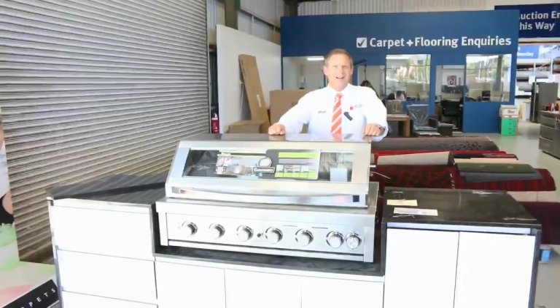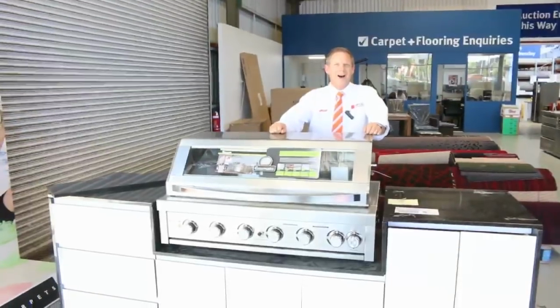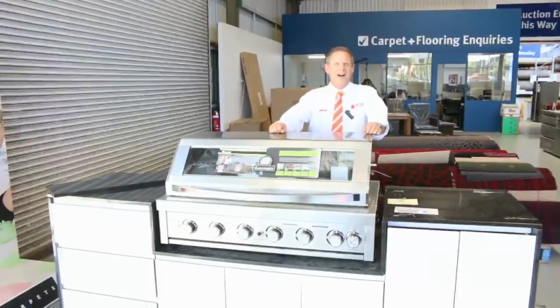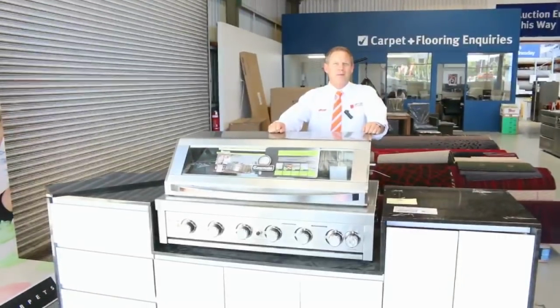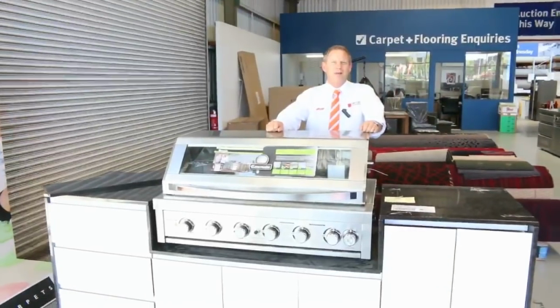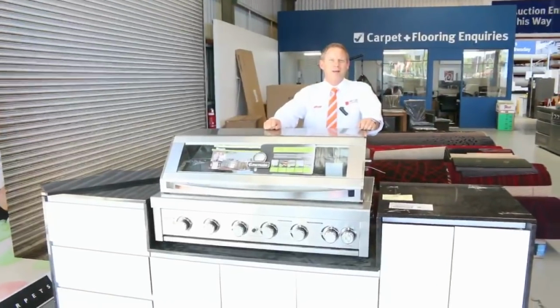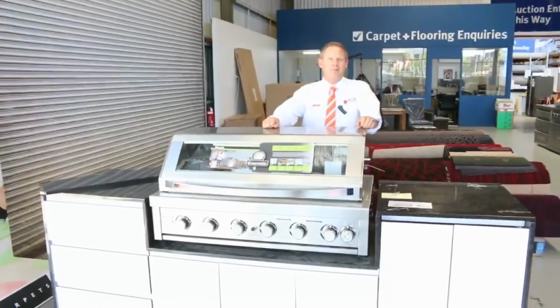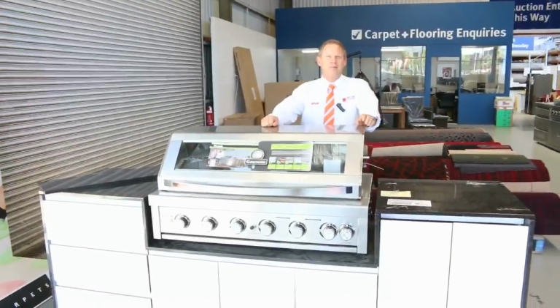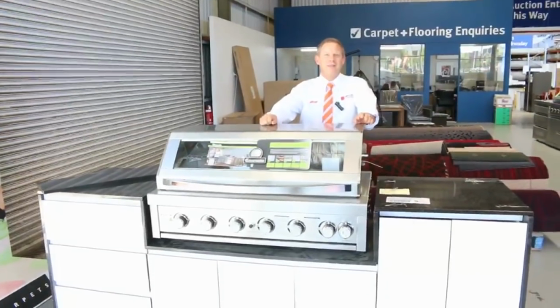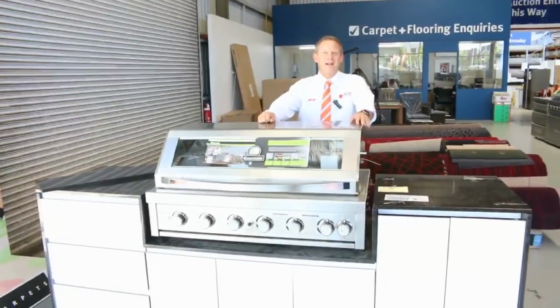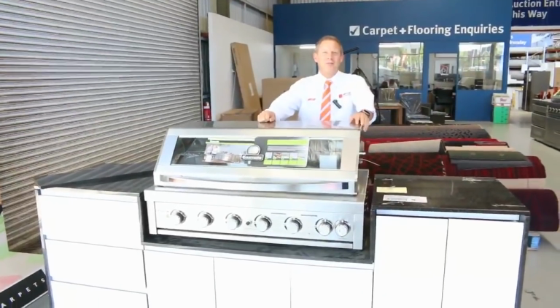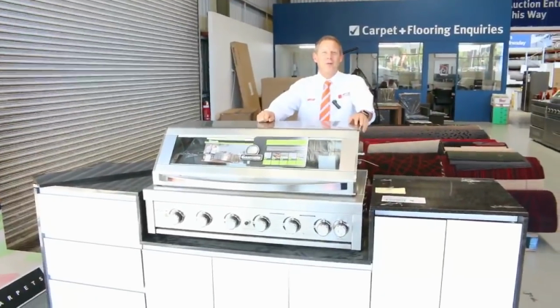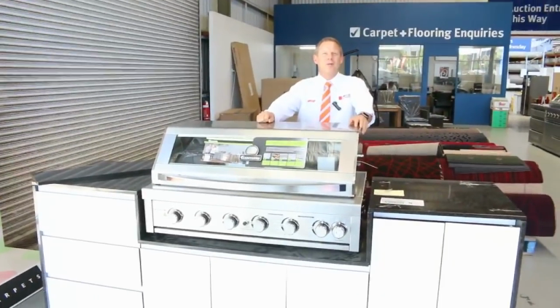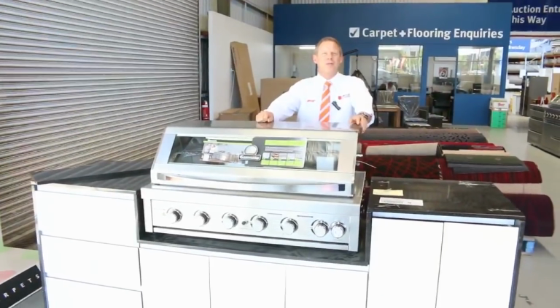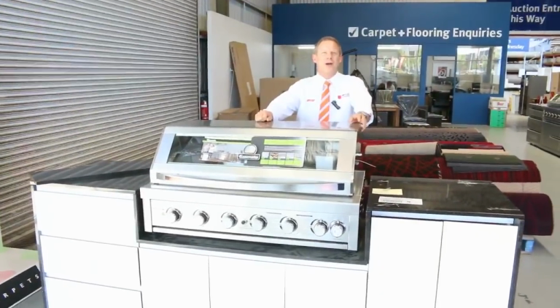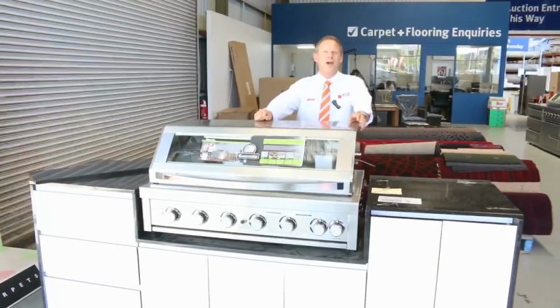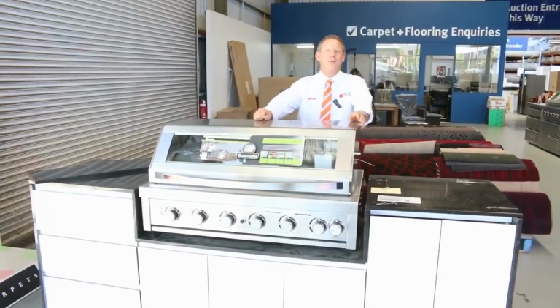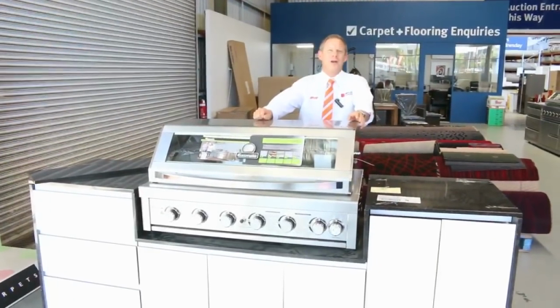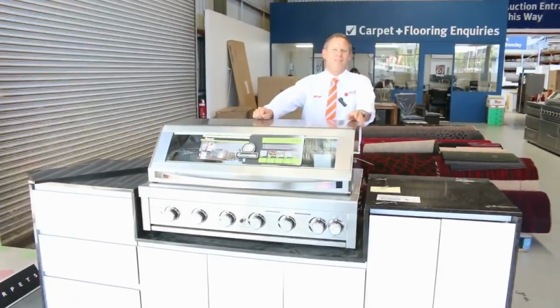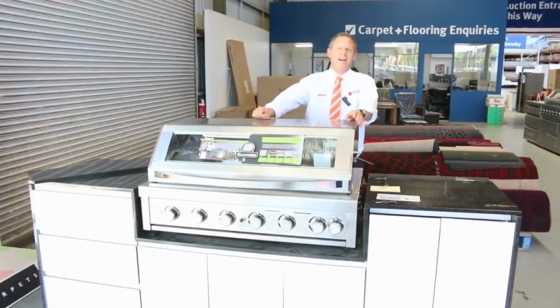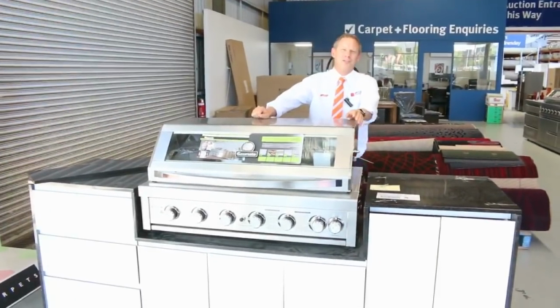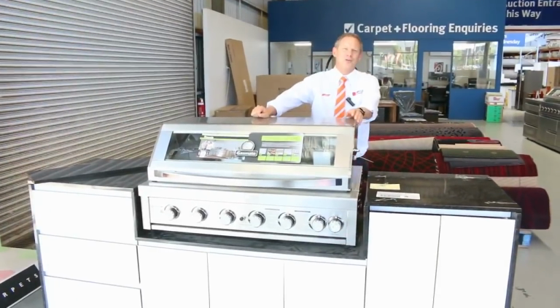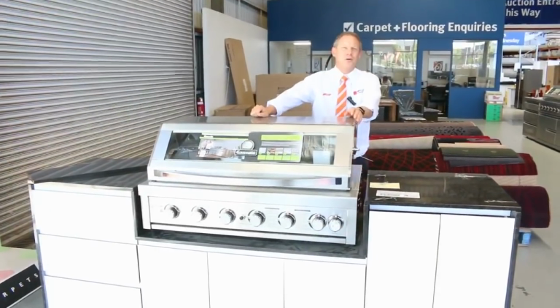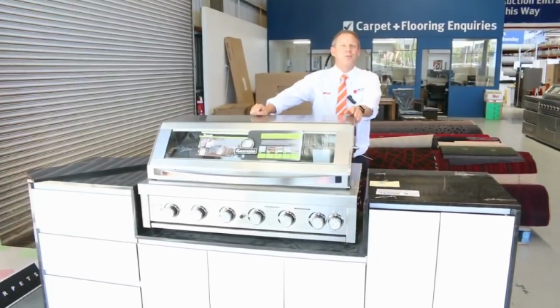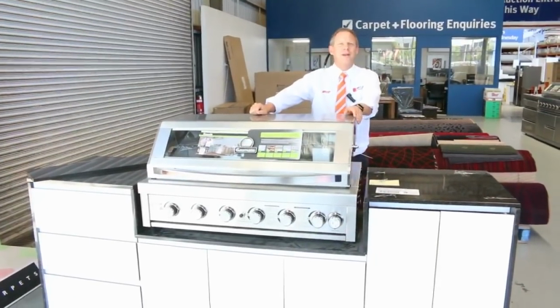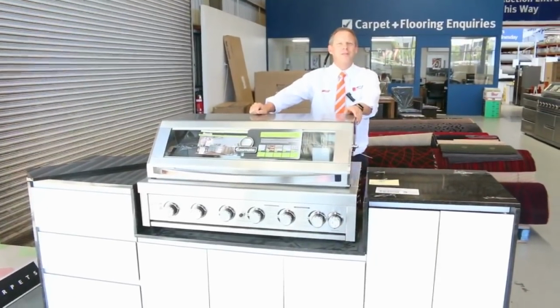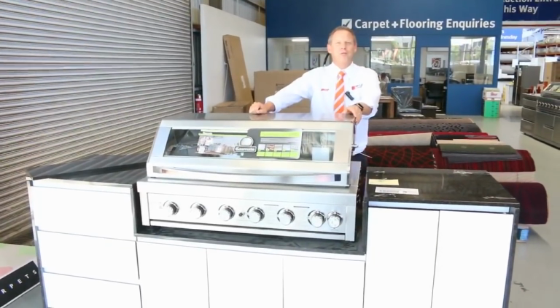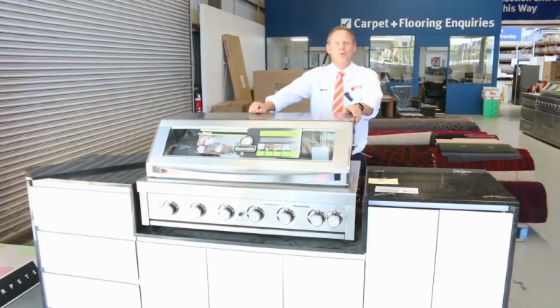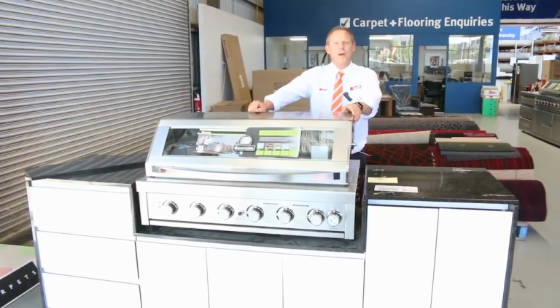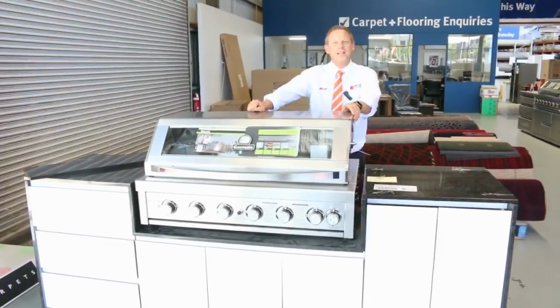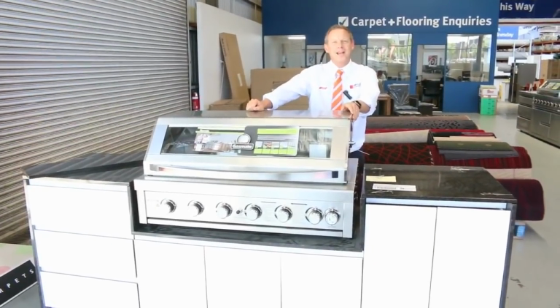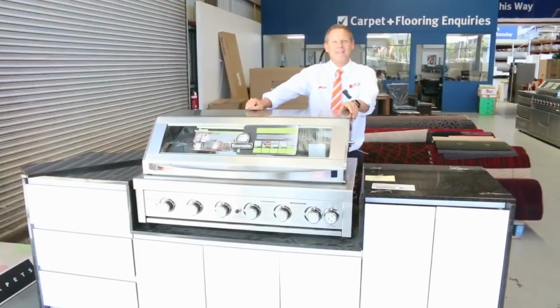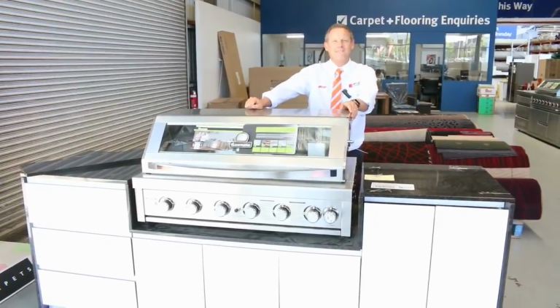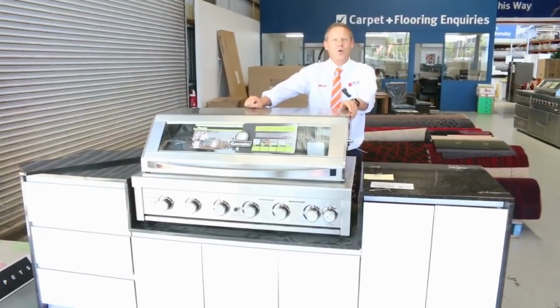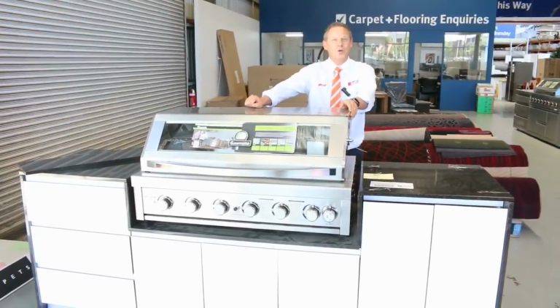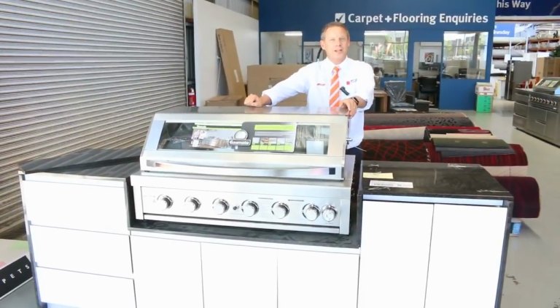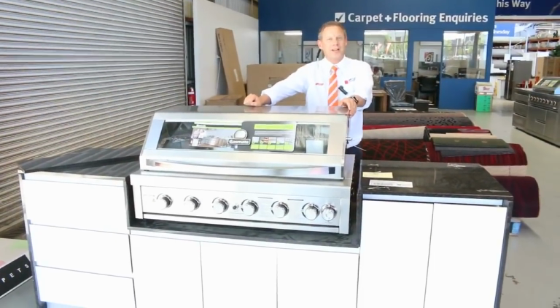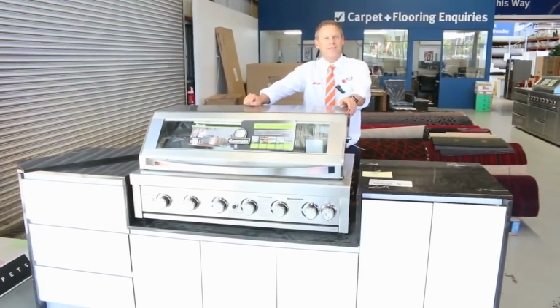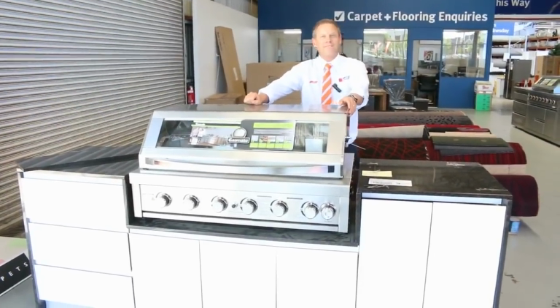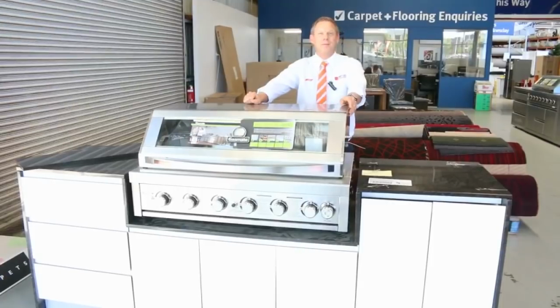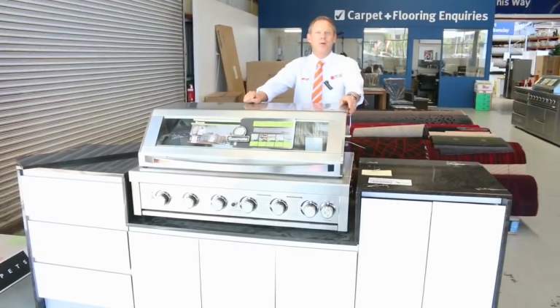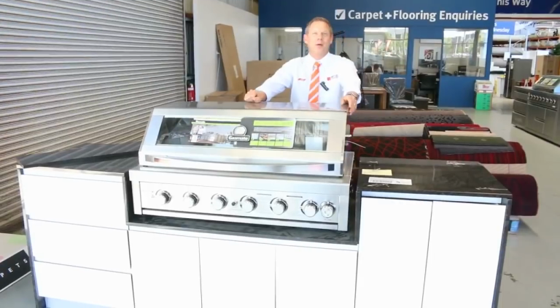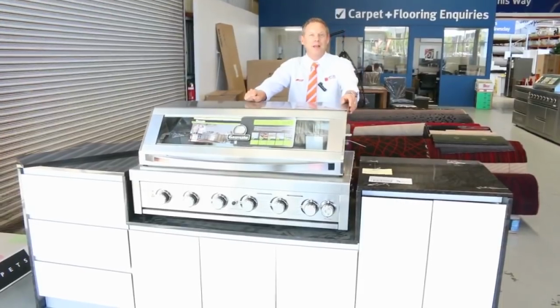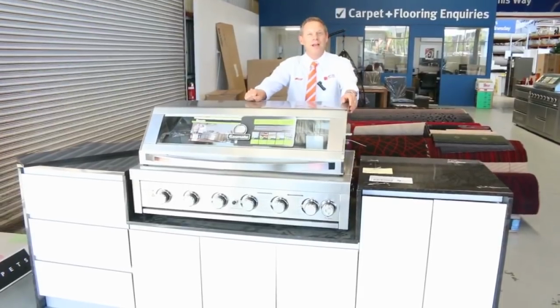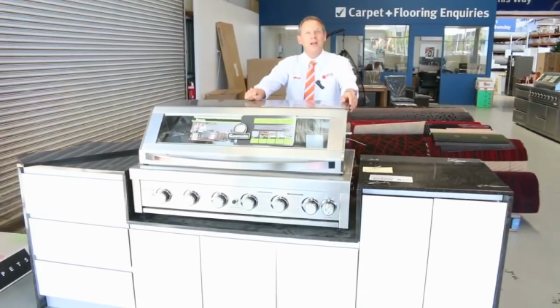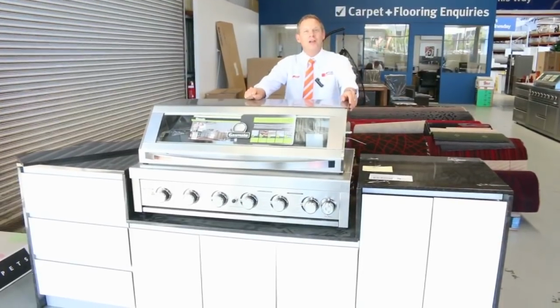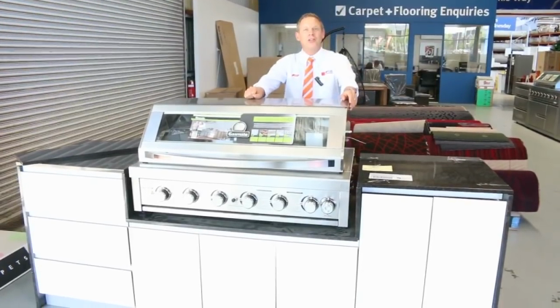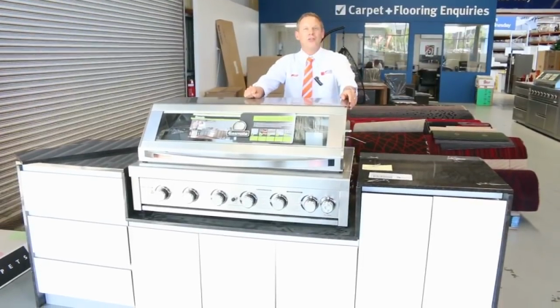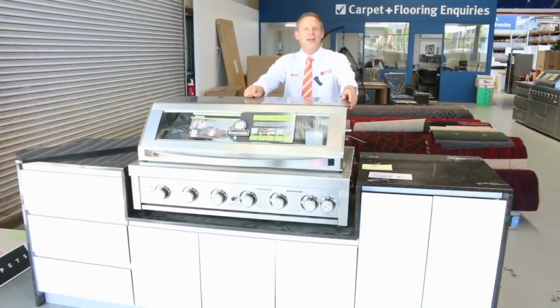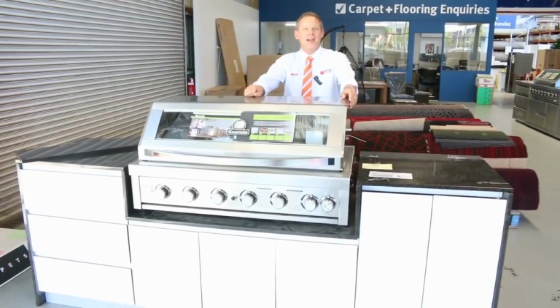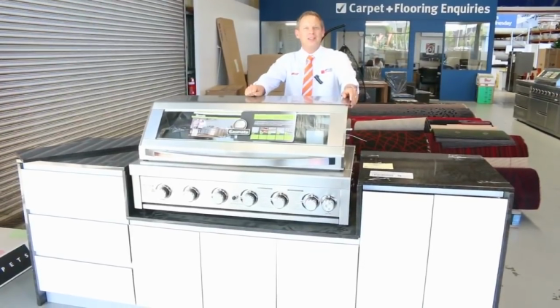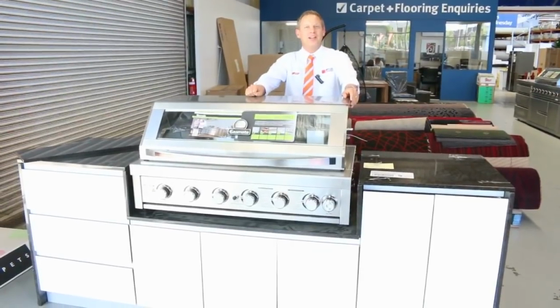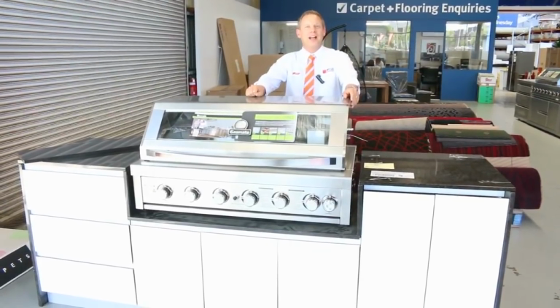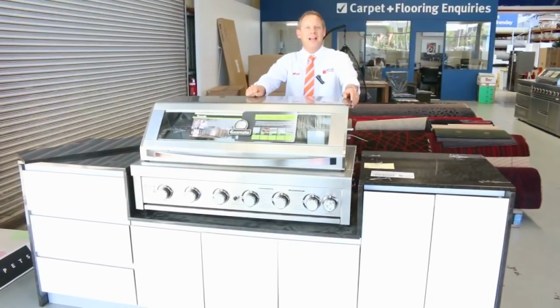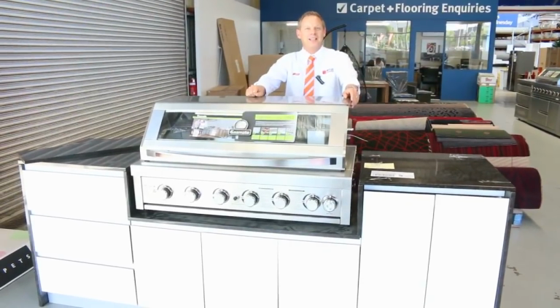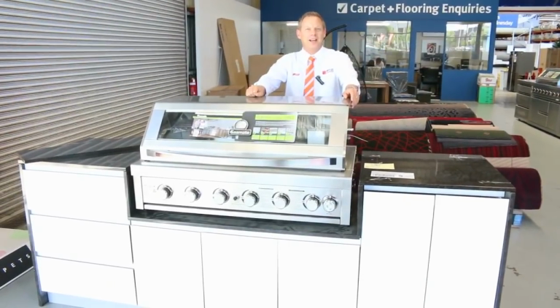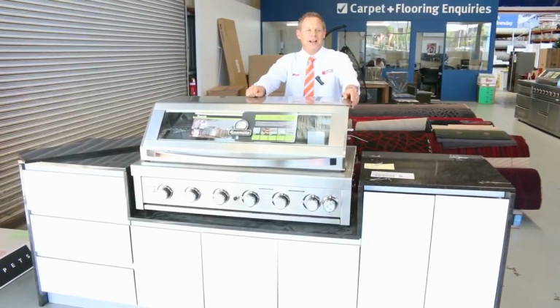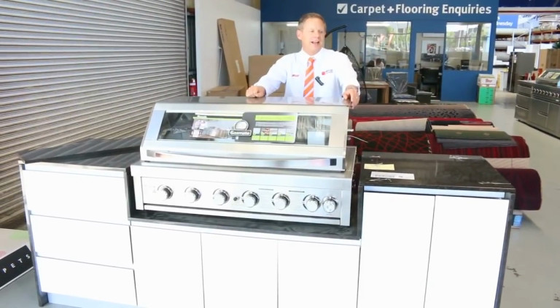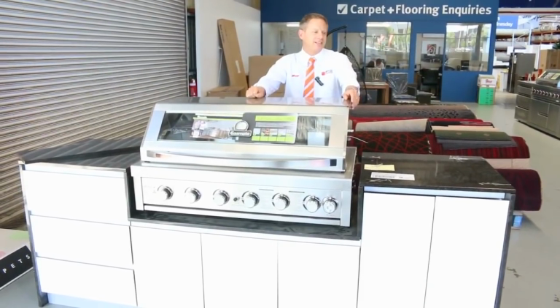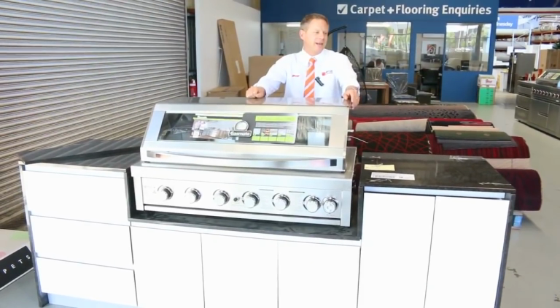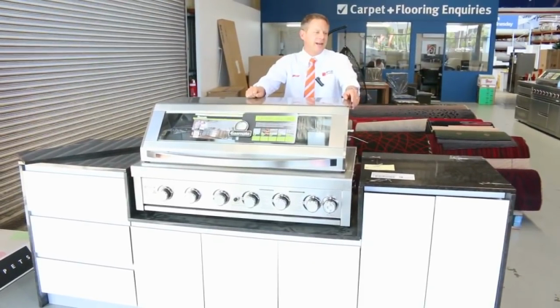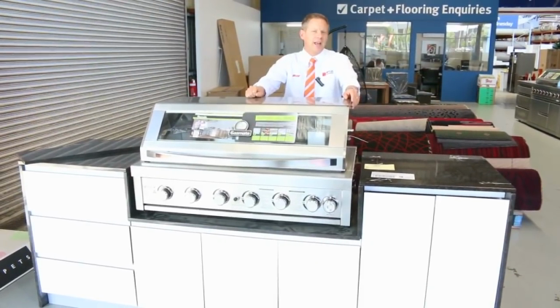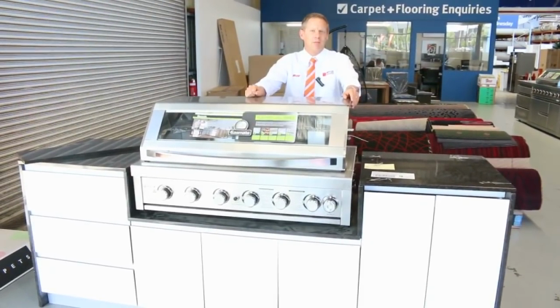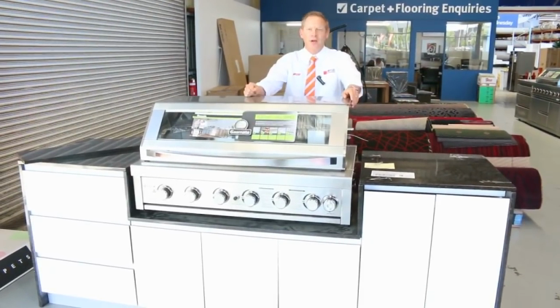Hi, I'm Liam from Fowles and welcome to the Home Renovators Auction Preview for Wednesday the 14th of February 2018 at 10am.